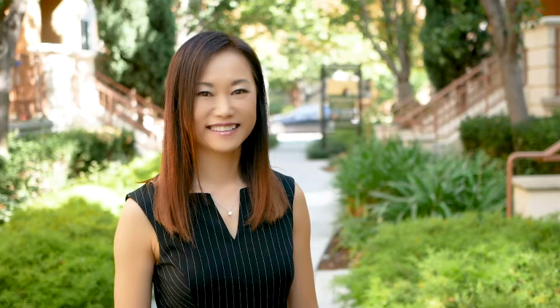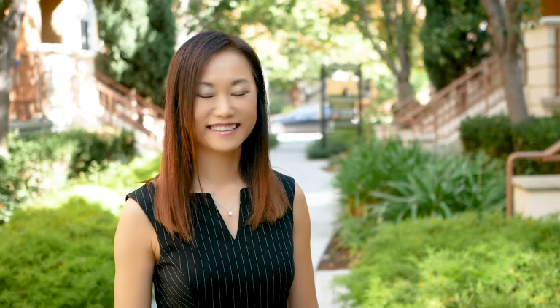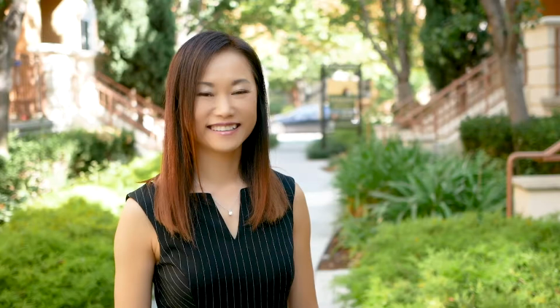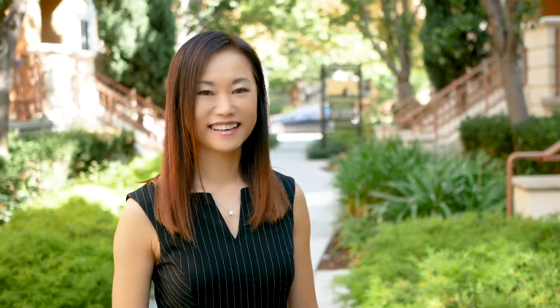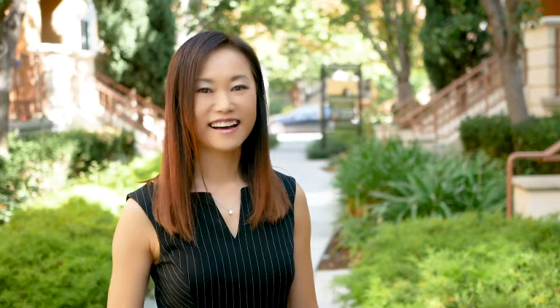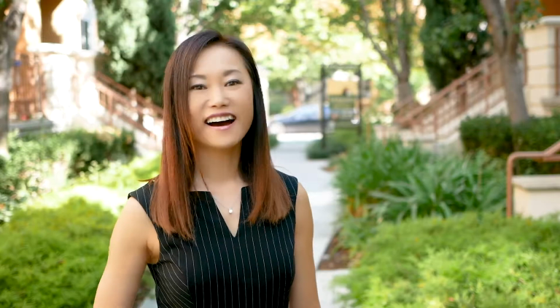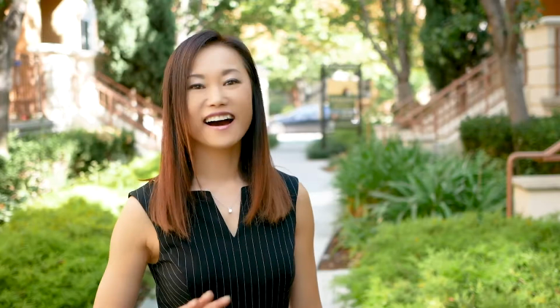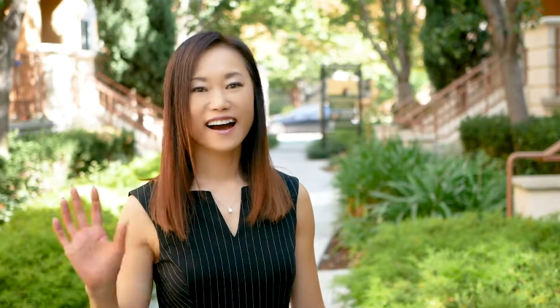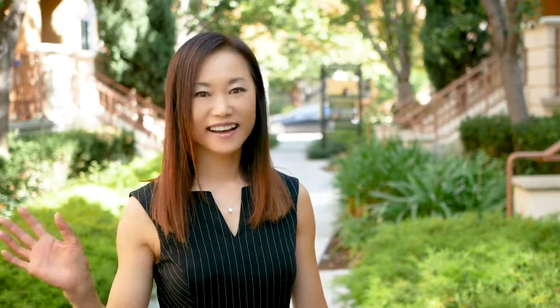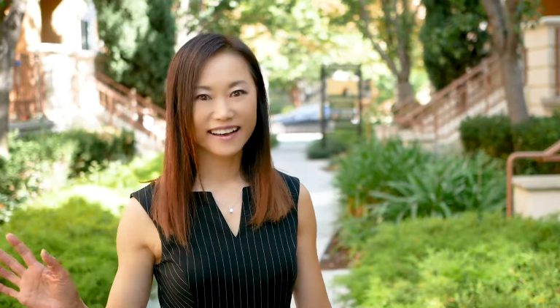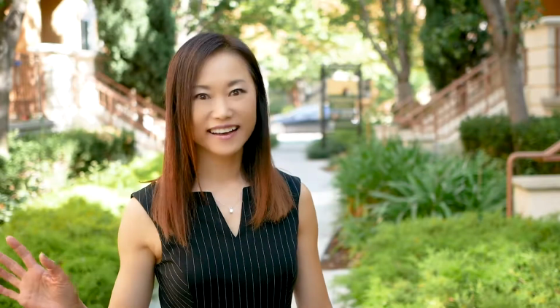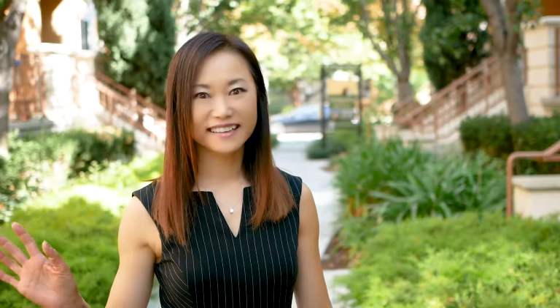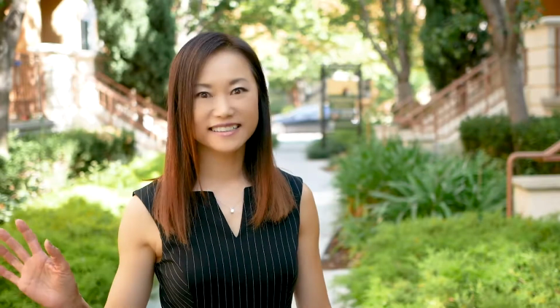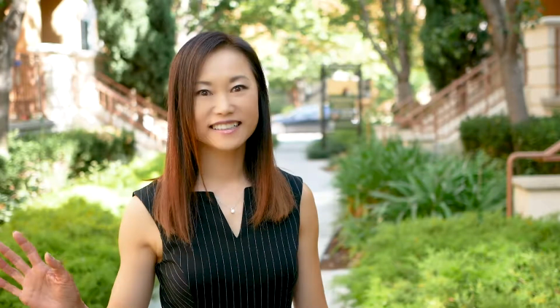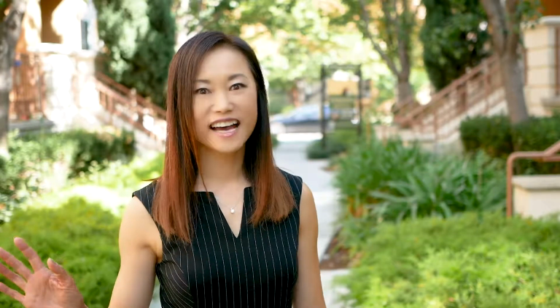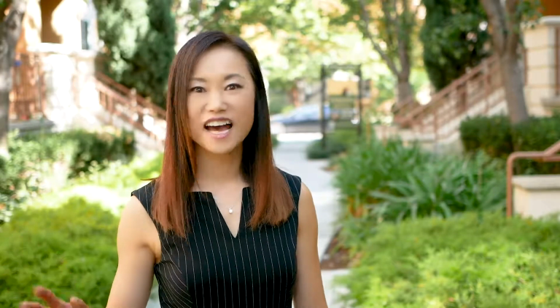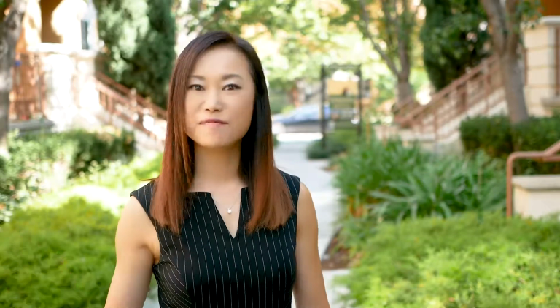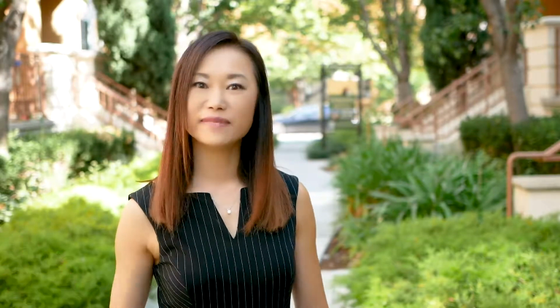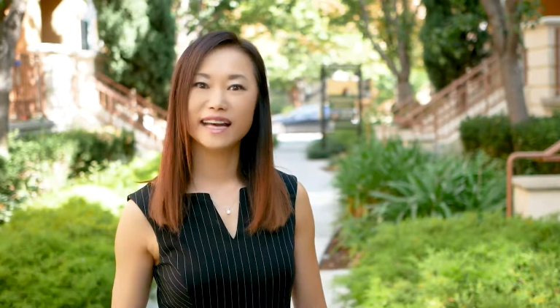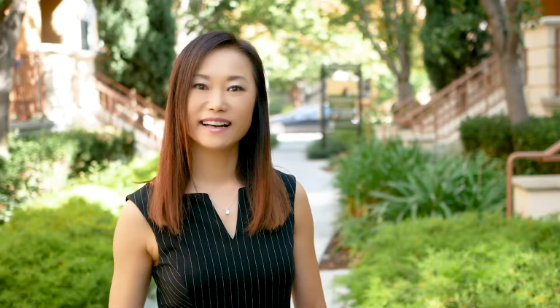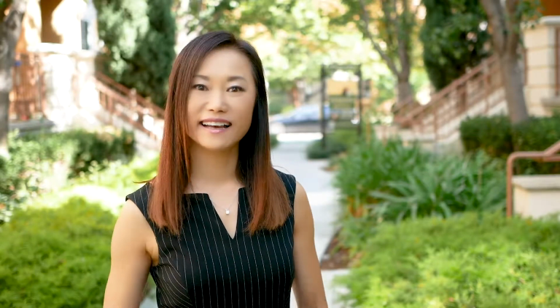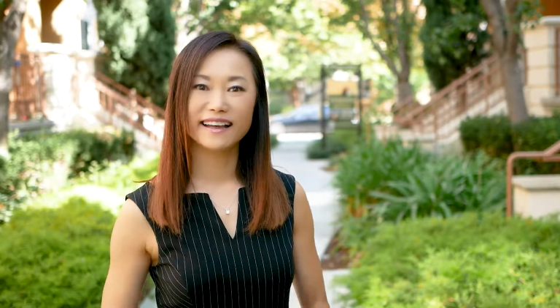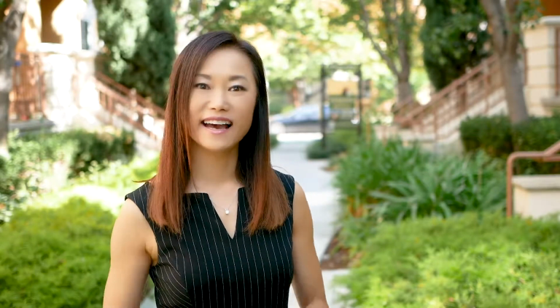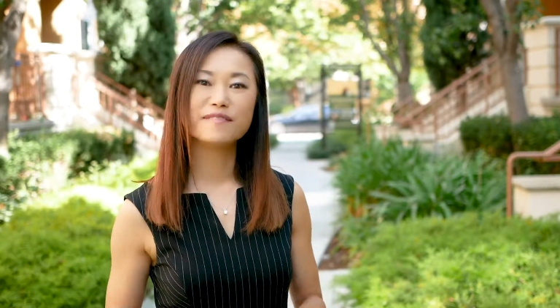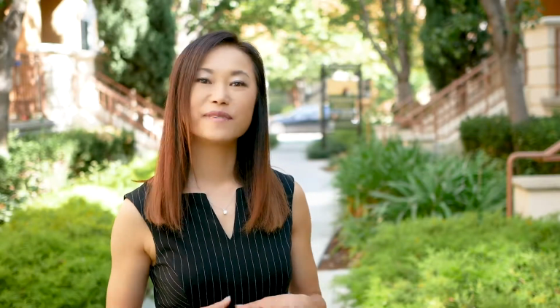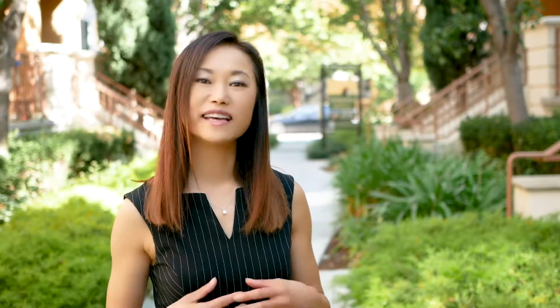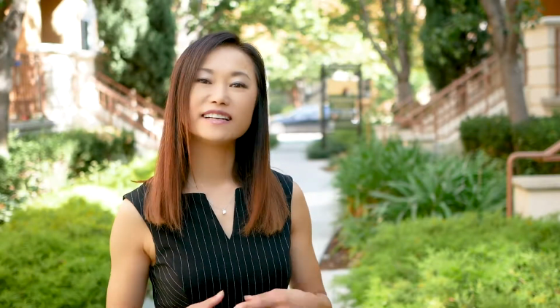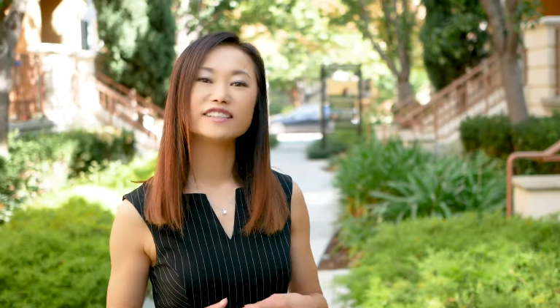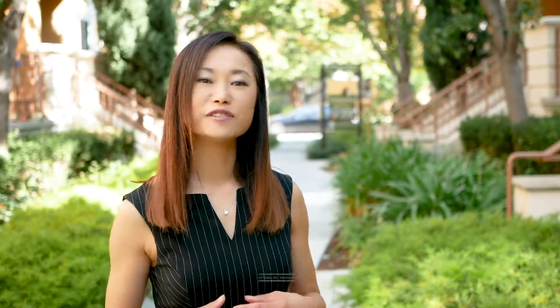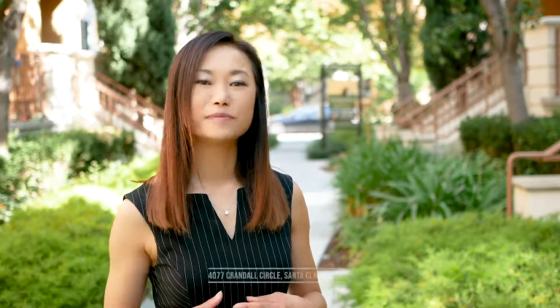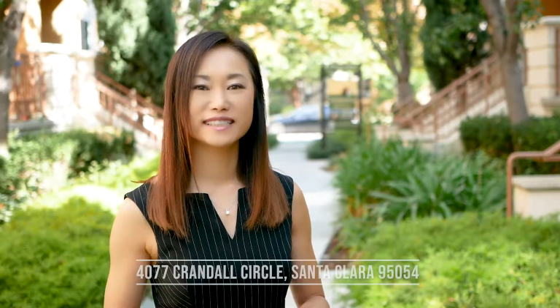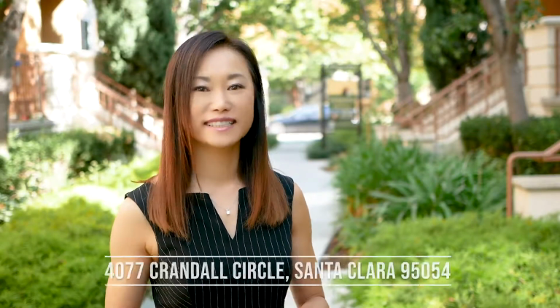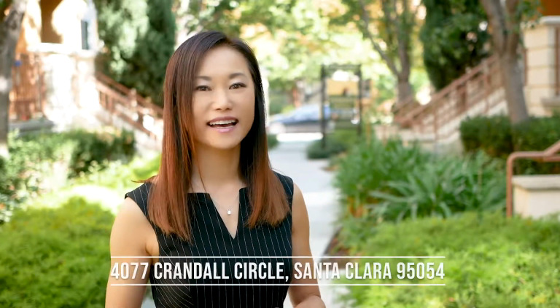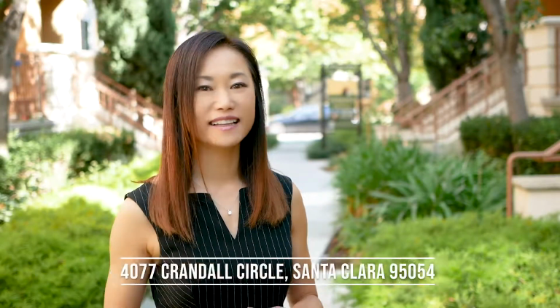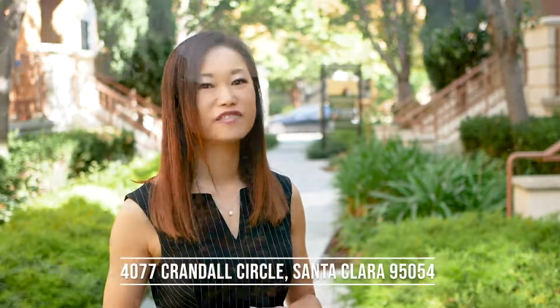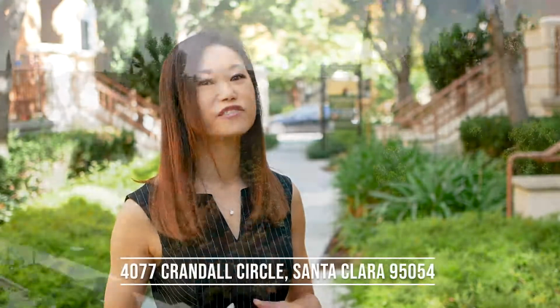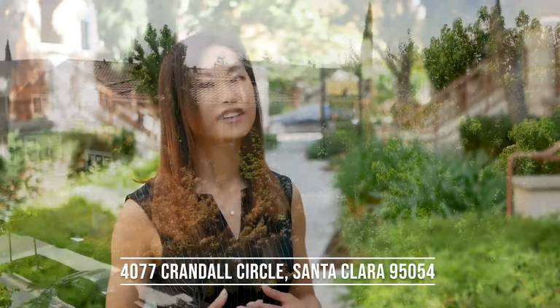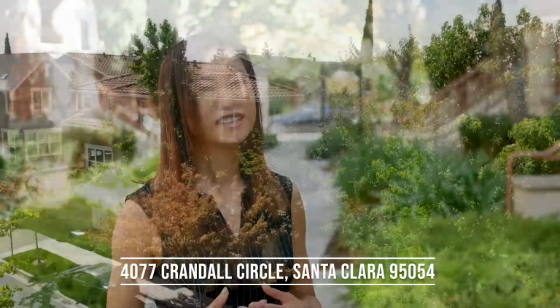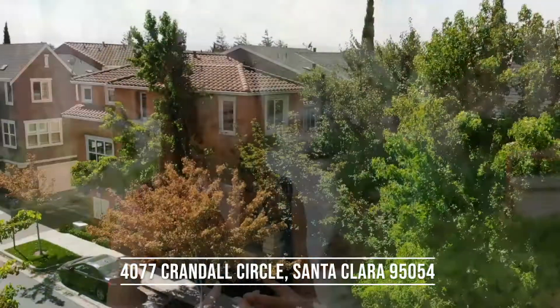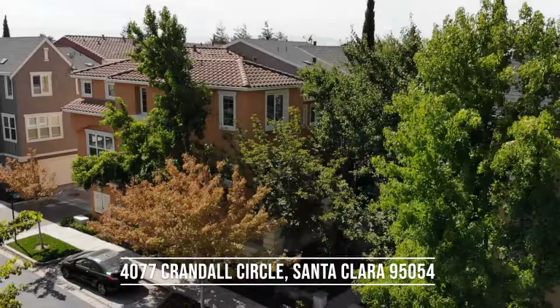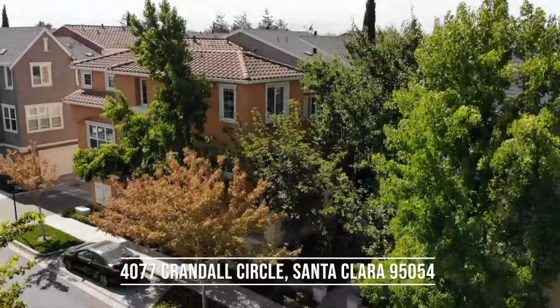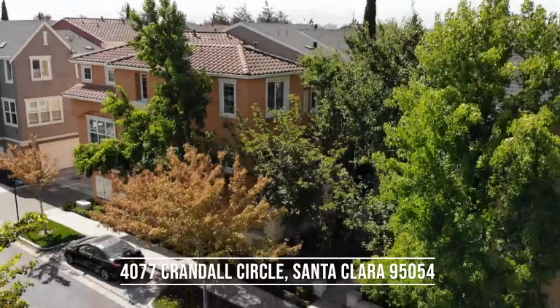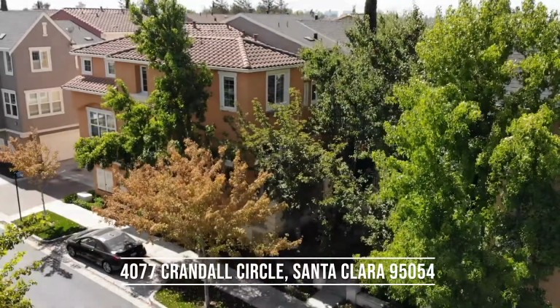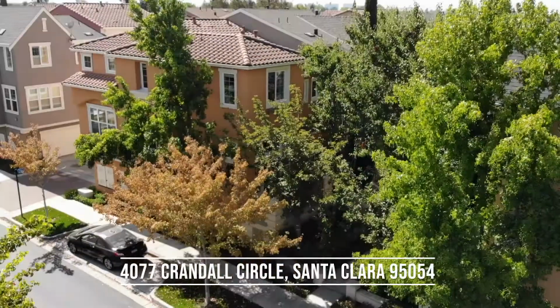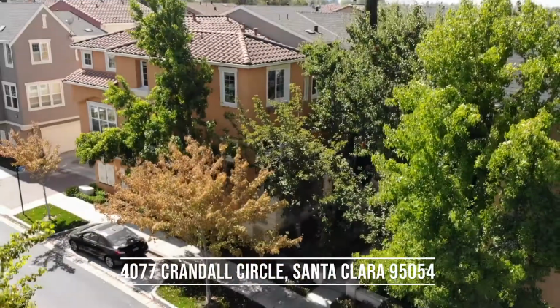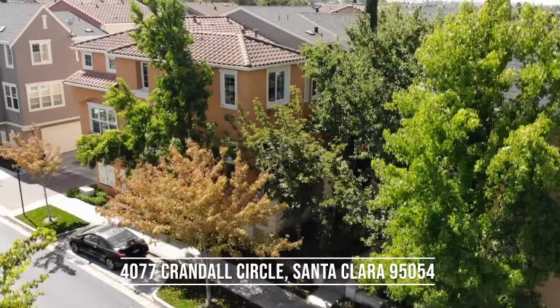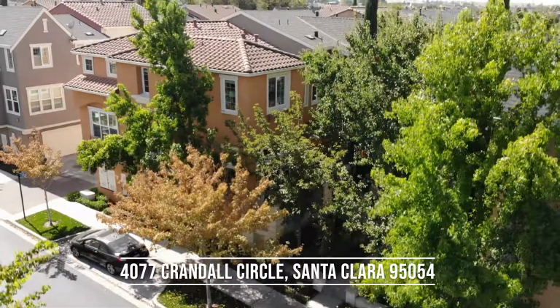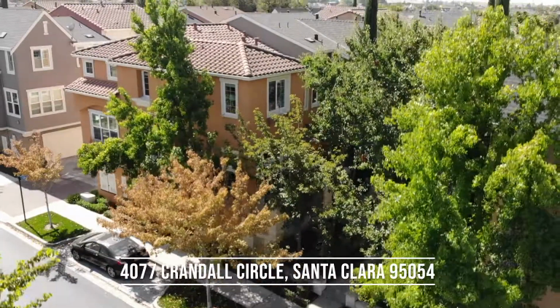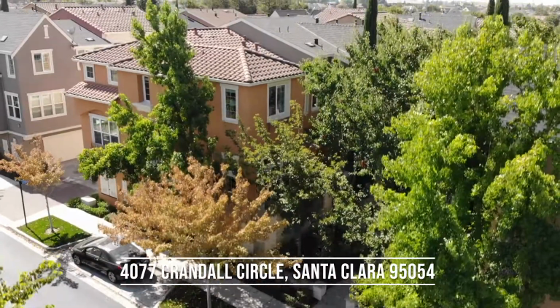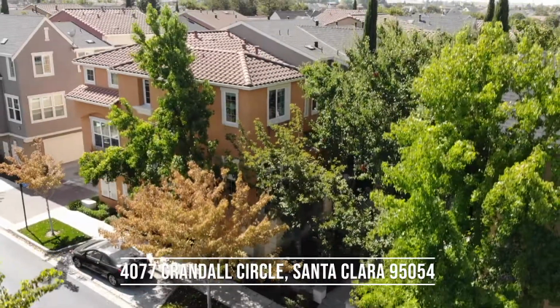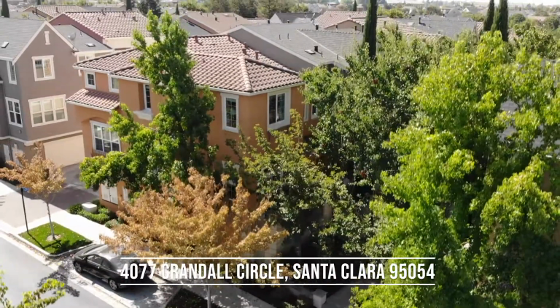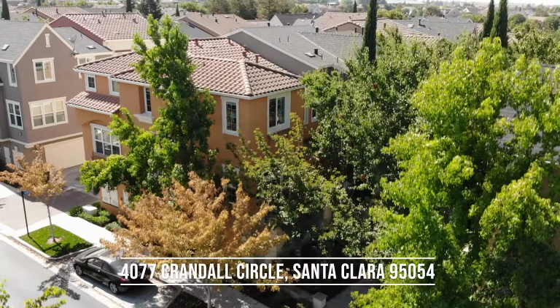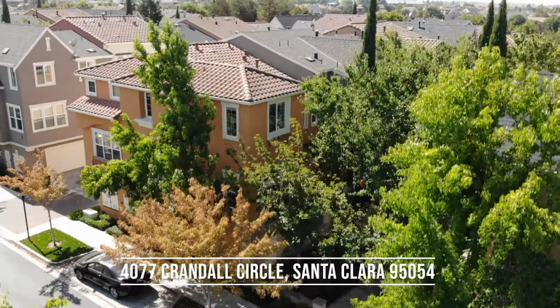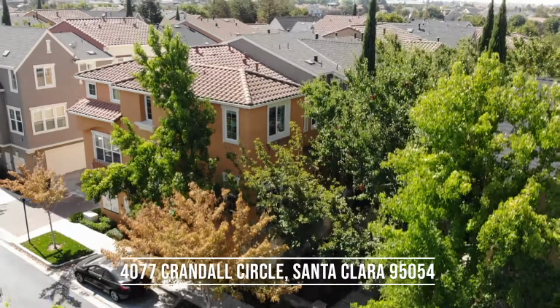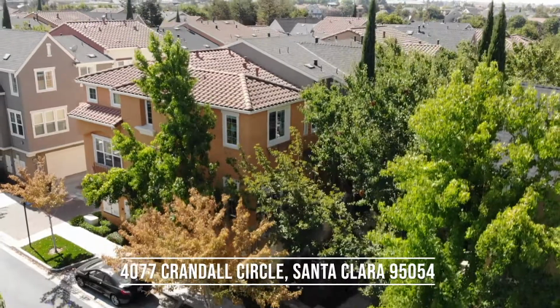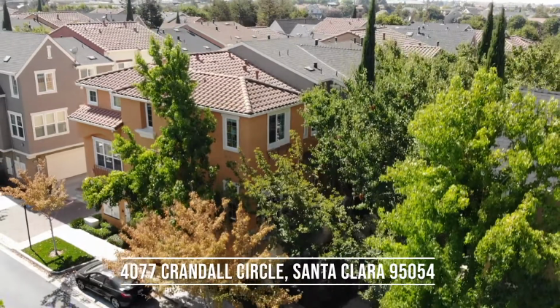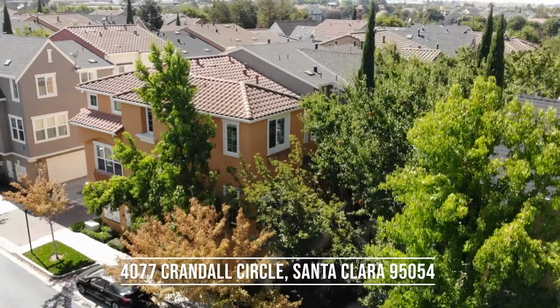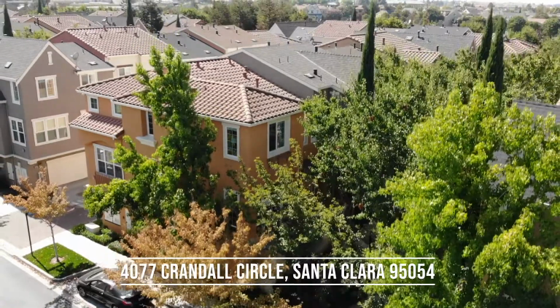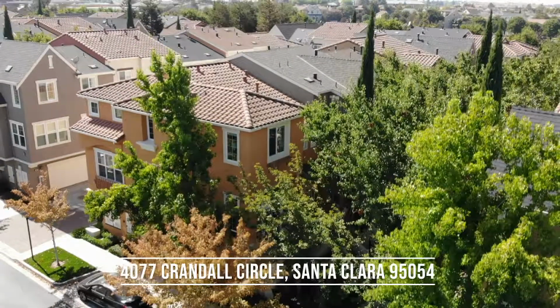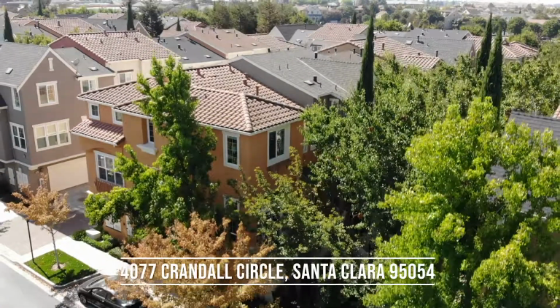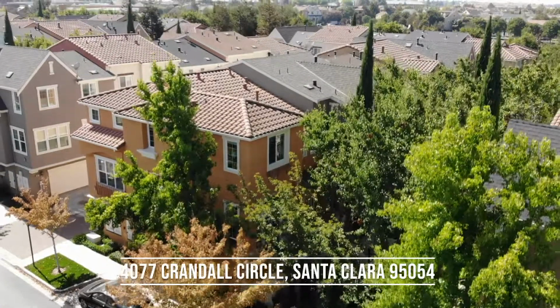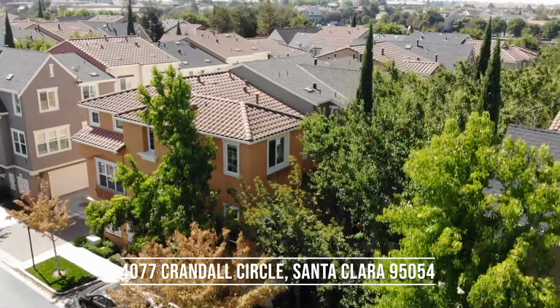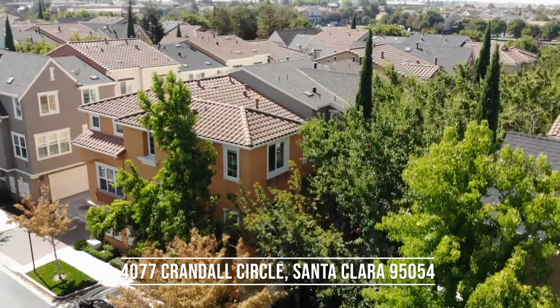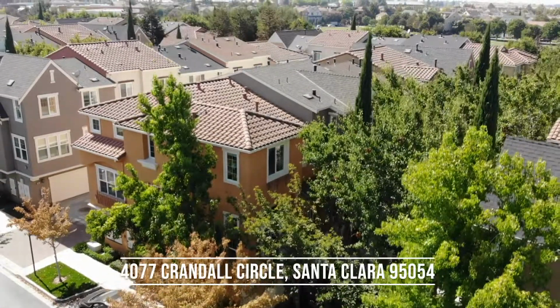Hi guys, I'm Mei Ling. I'm here to present 4077 Crandall Circle in Santa Clara.